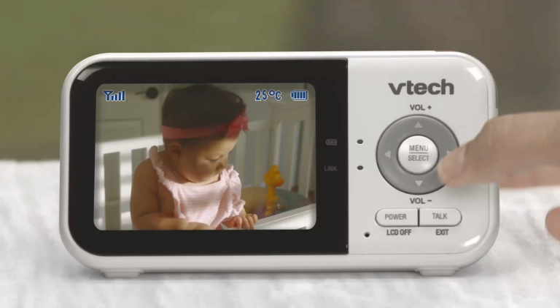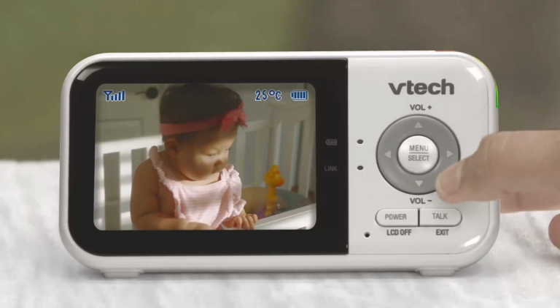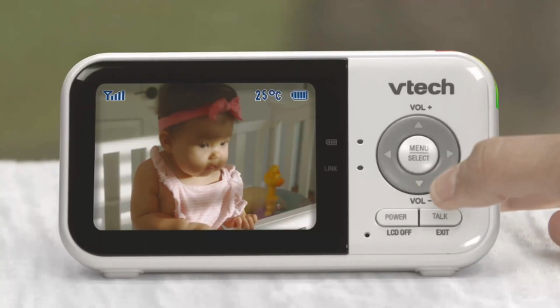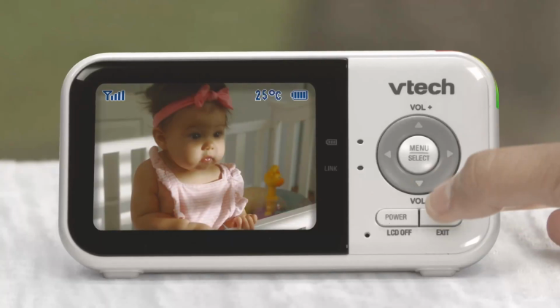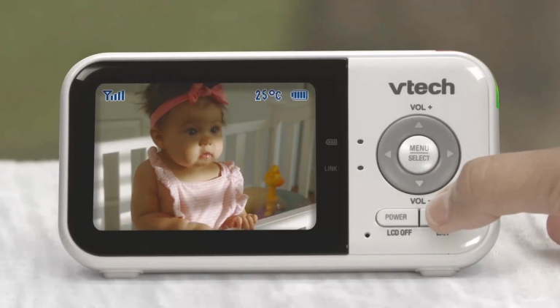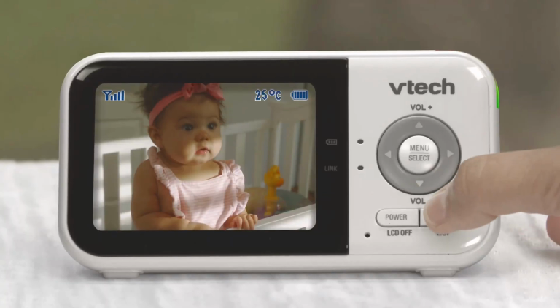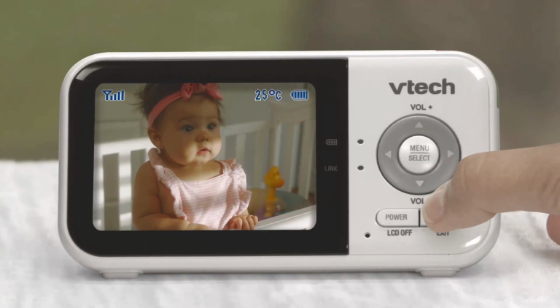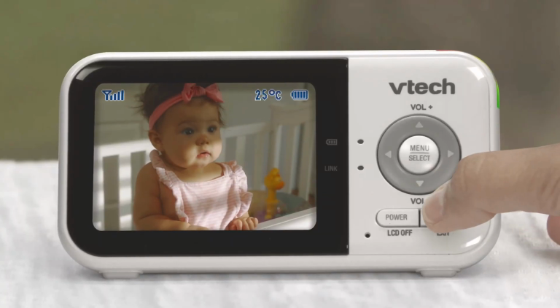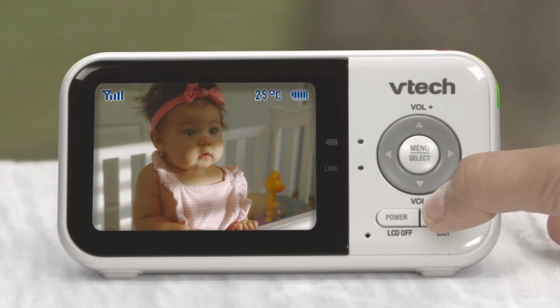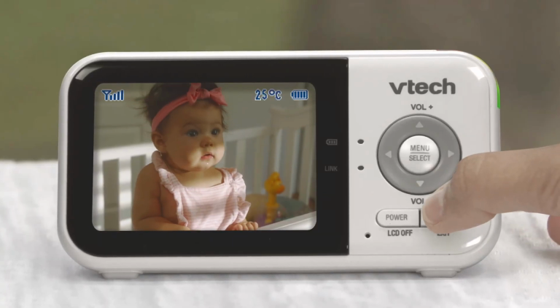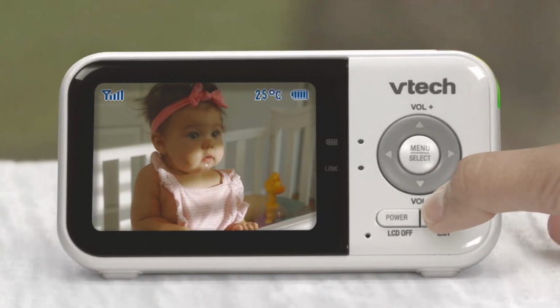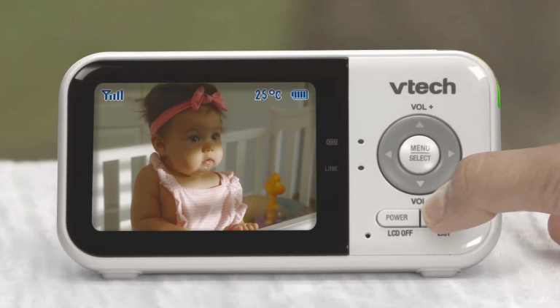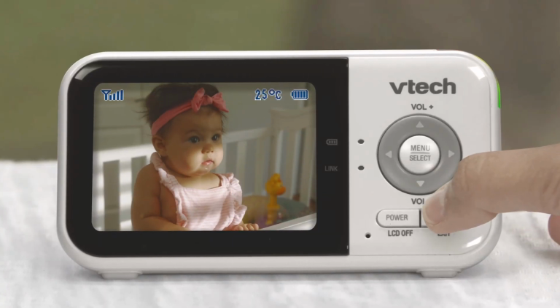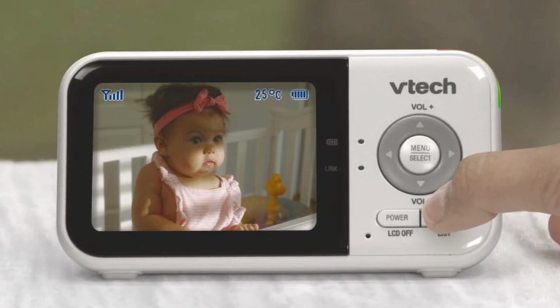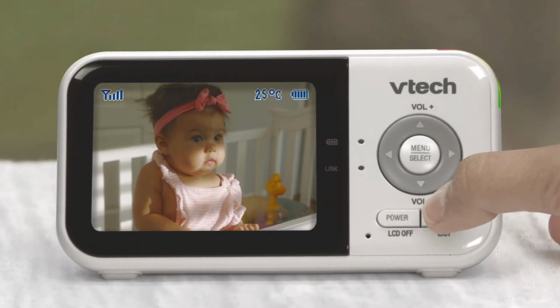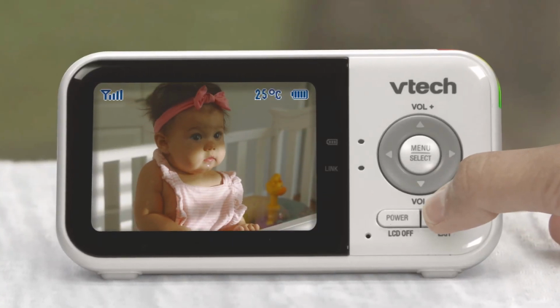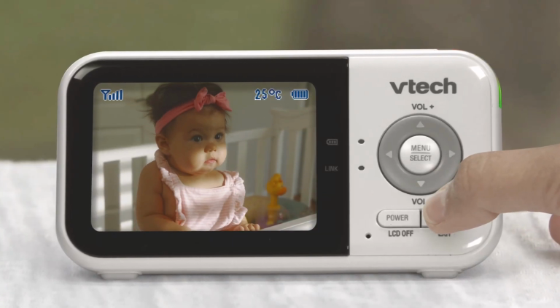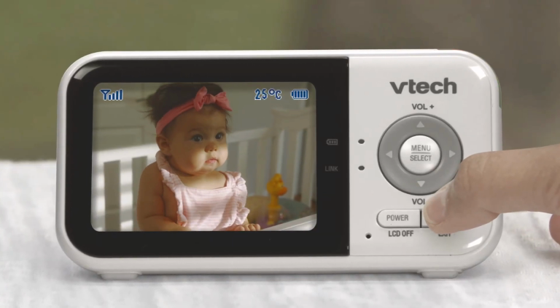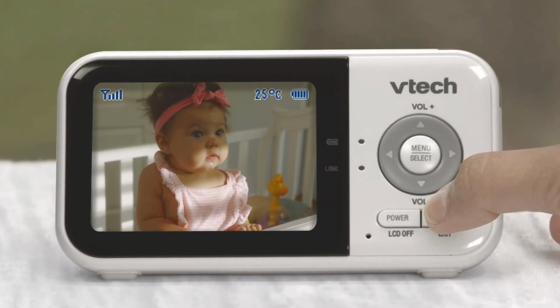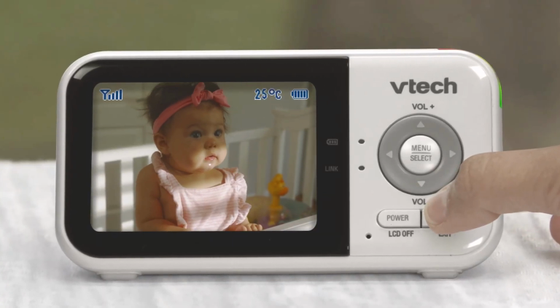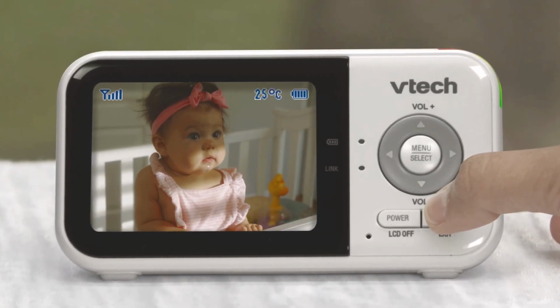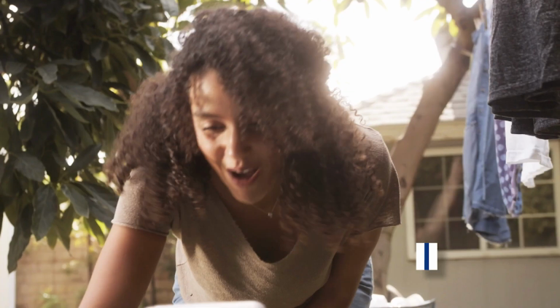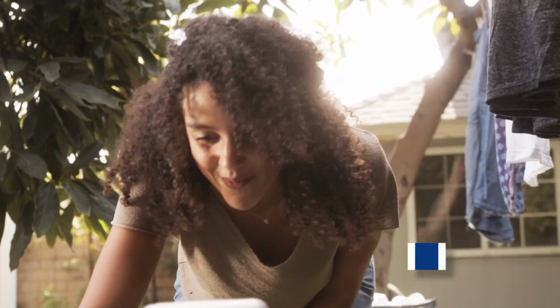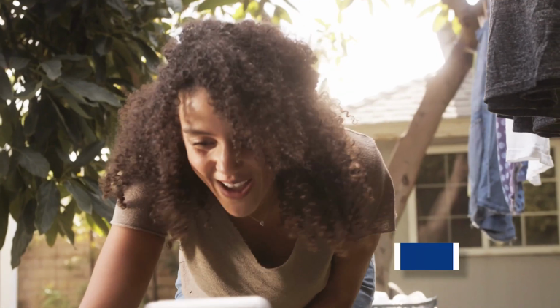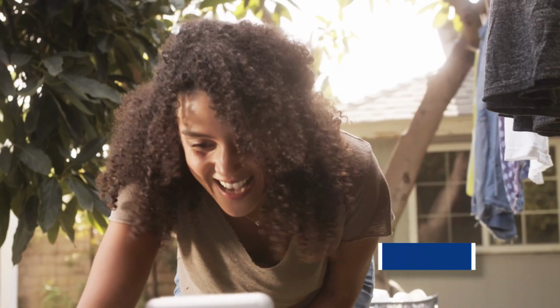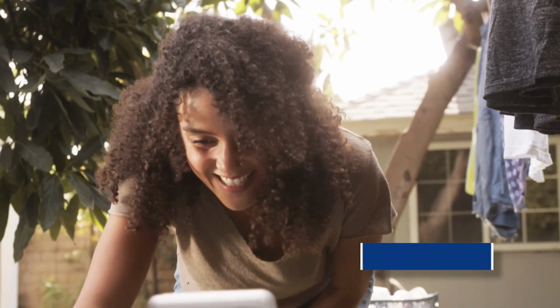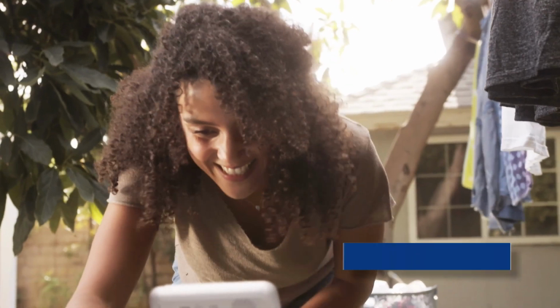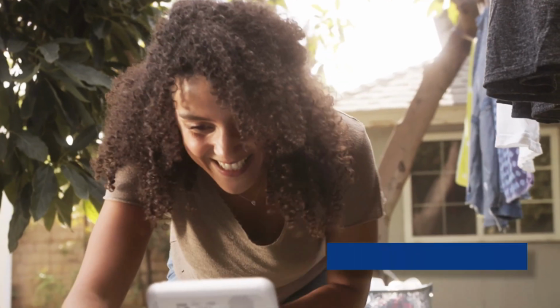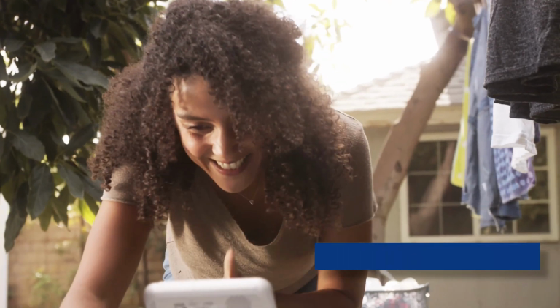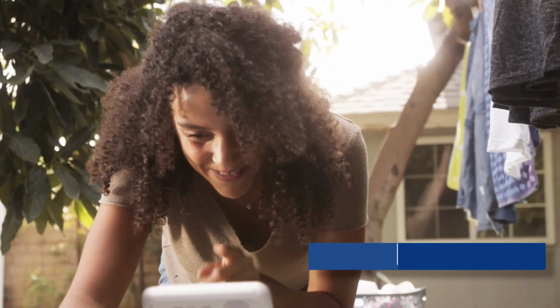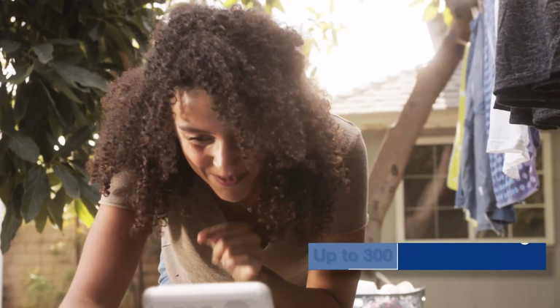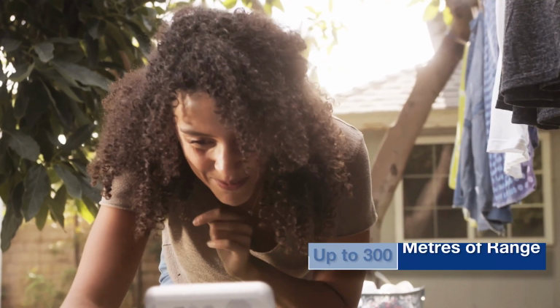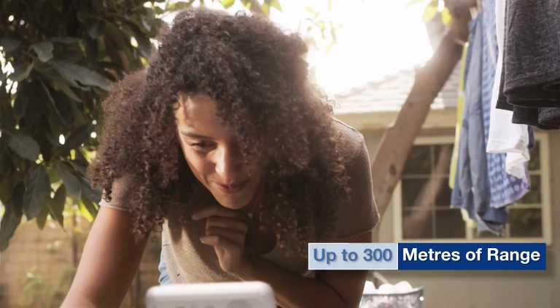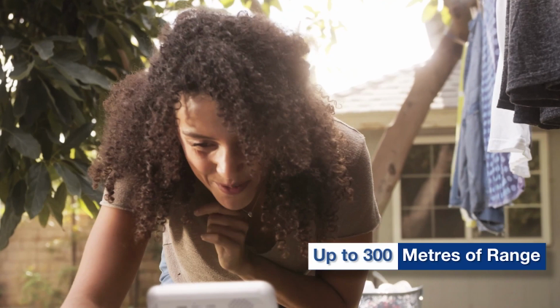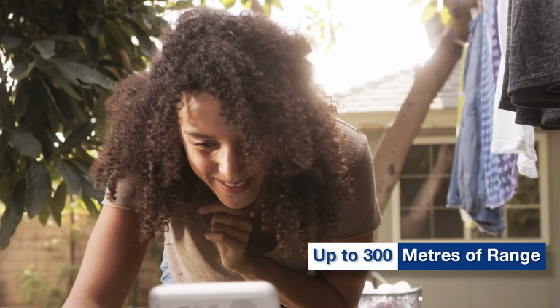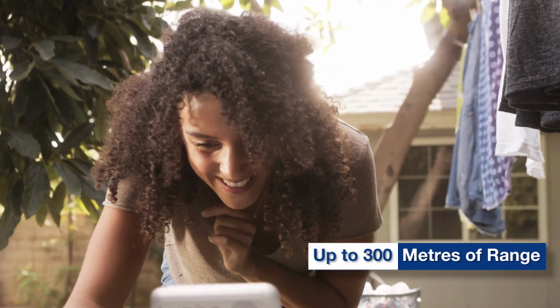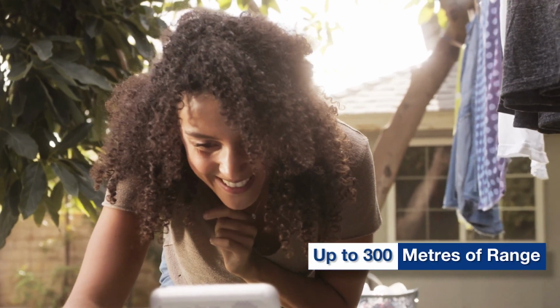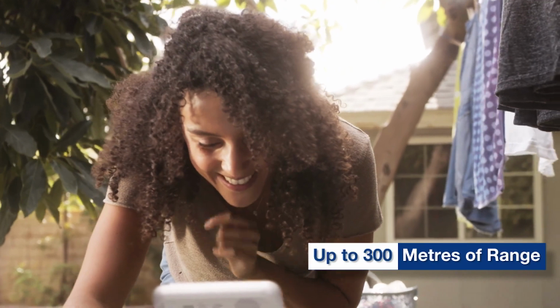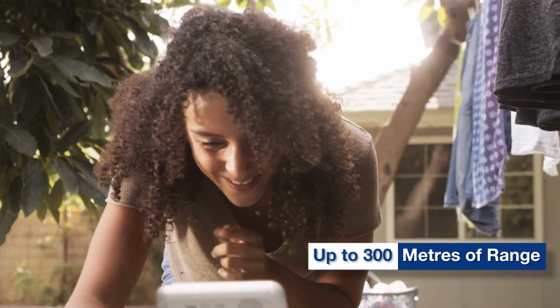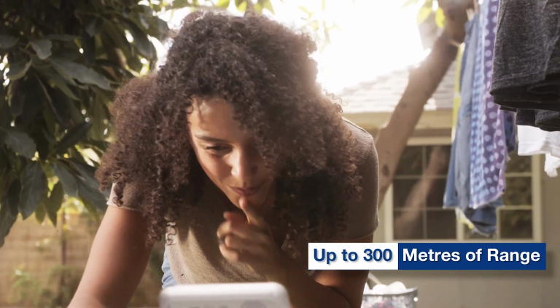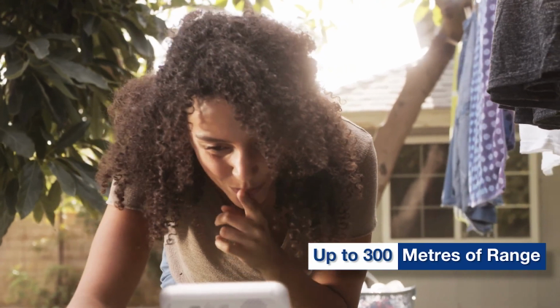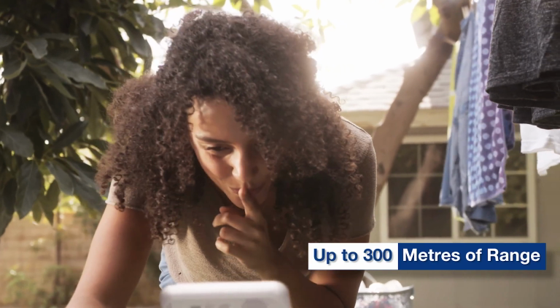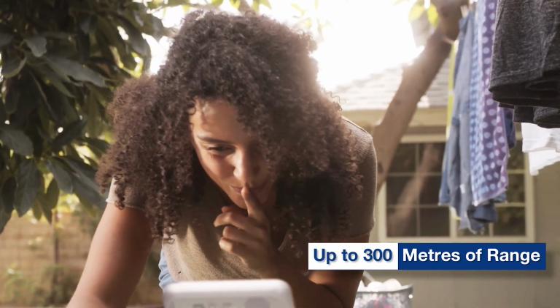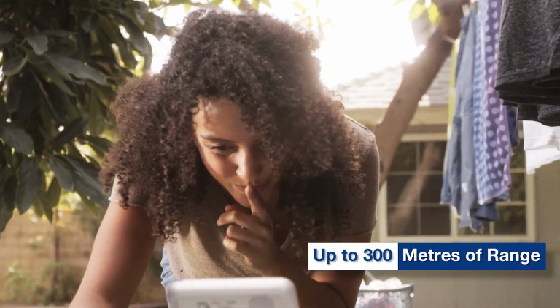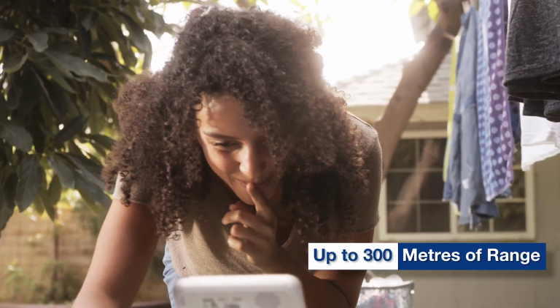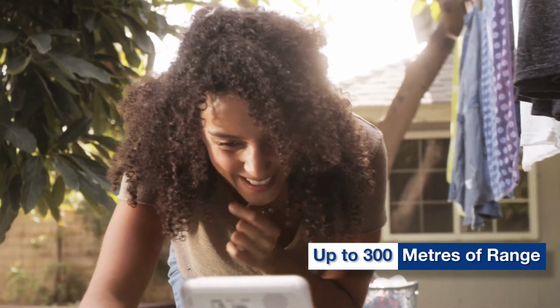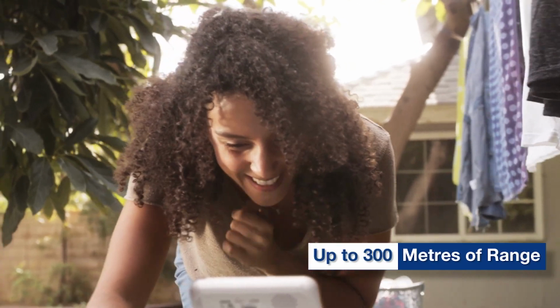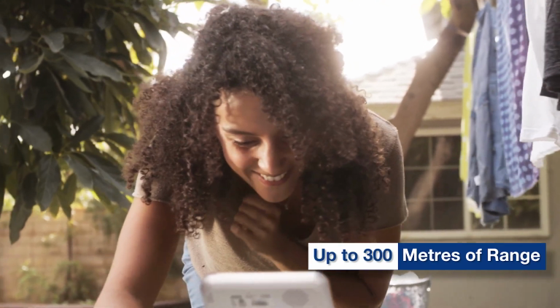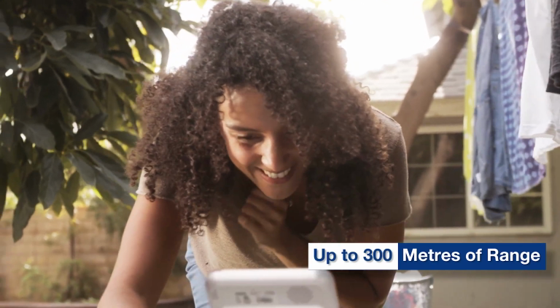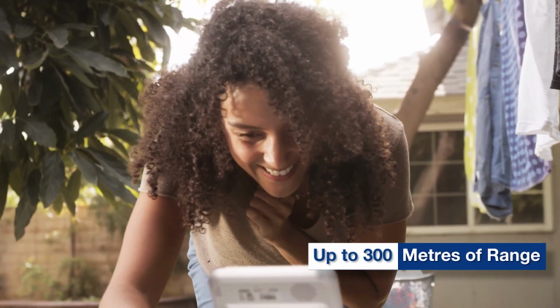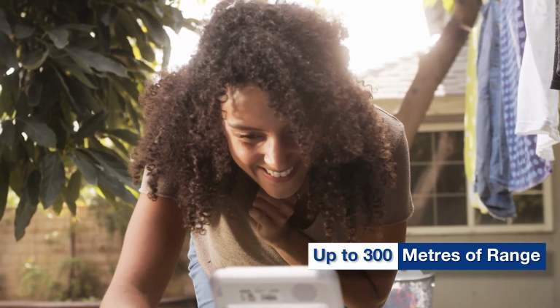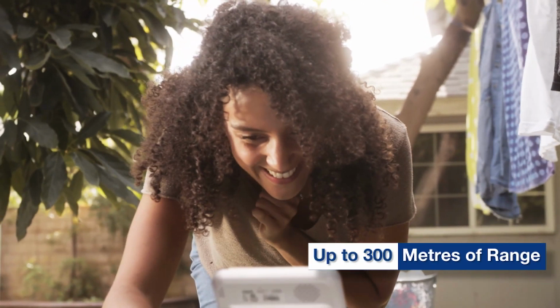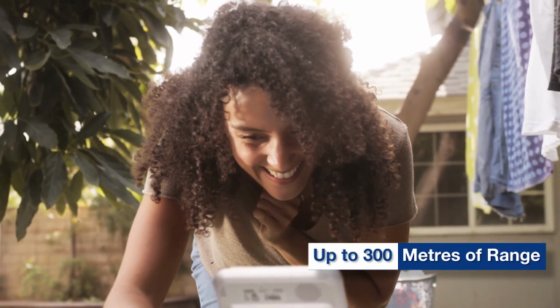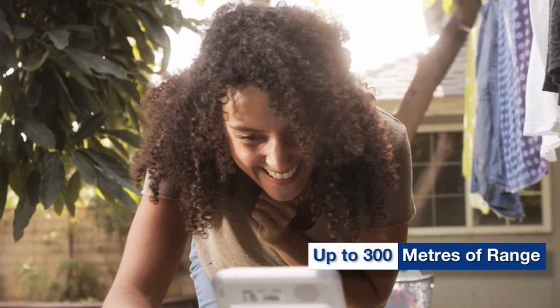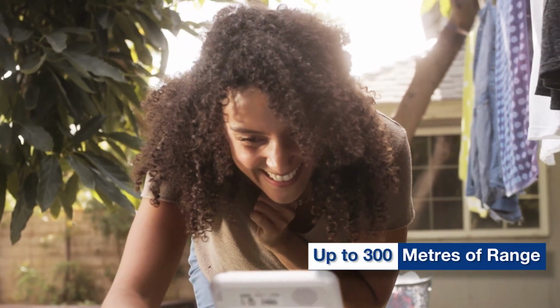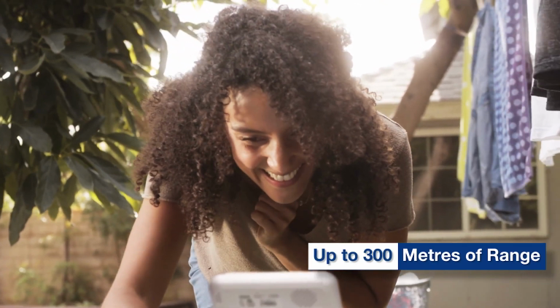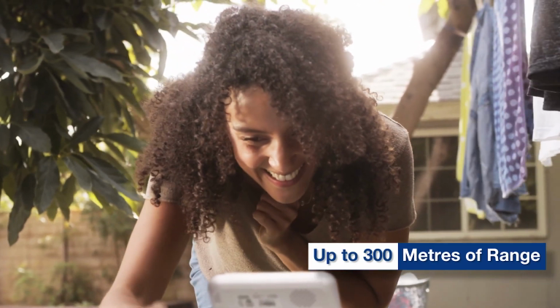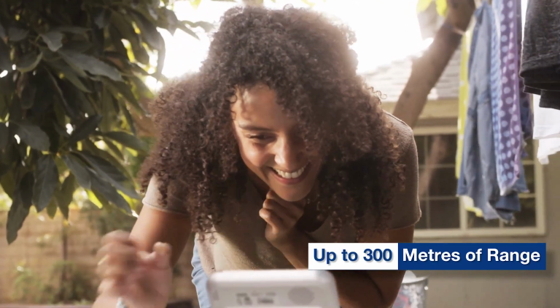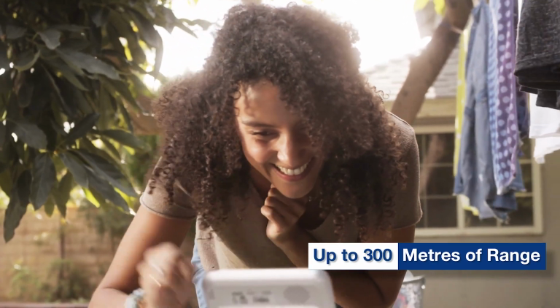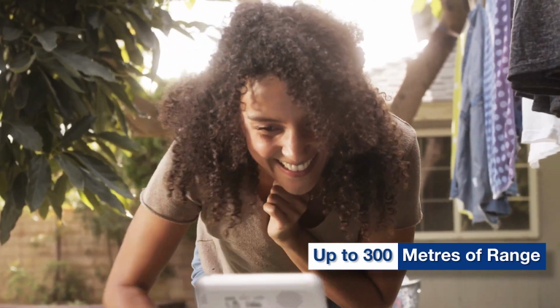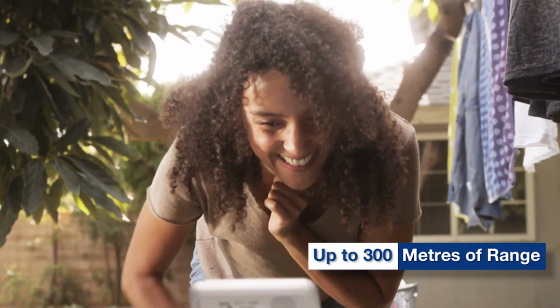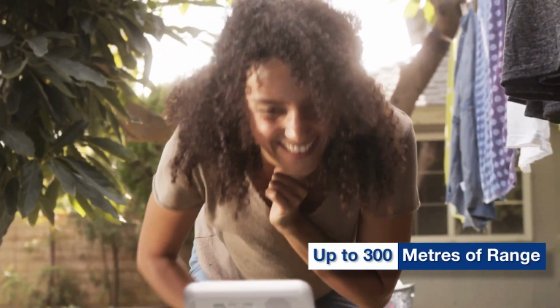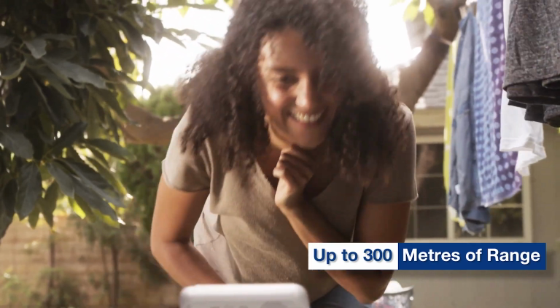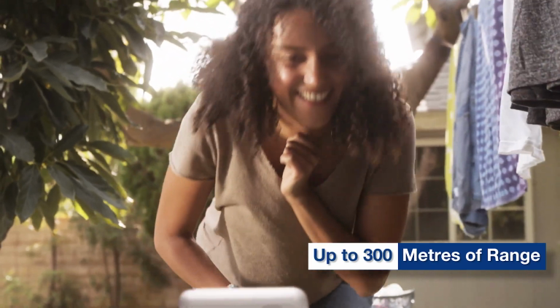Sweetly observe from any distance, even from your backyard, with up to 1,000 feet of crystal-clear reception.